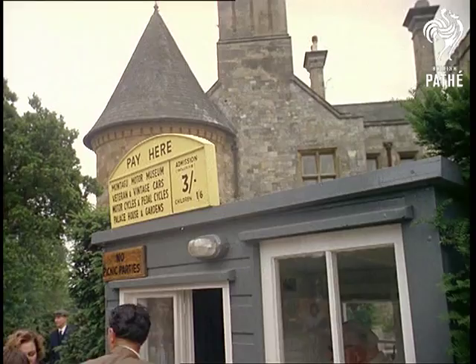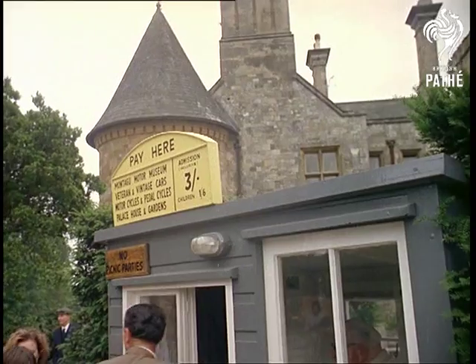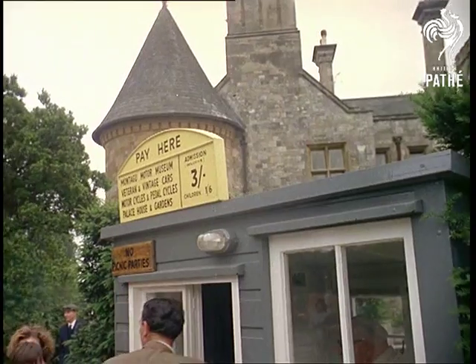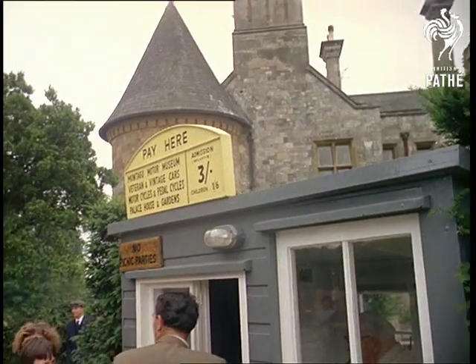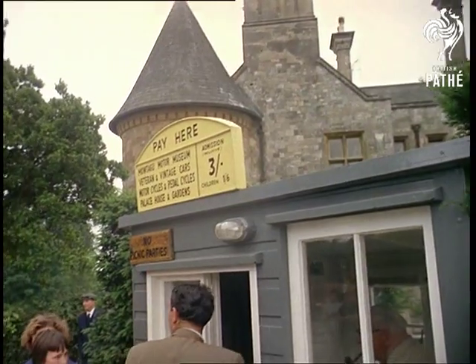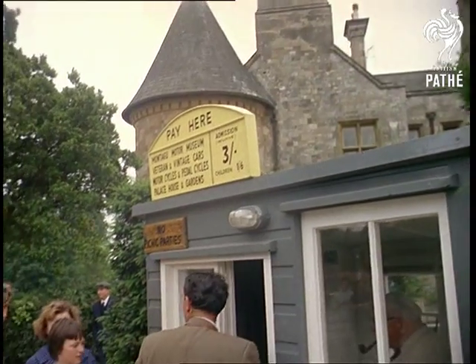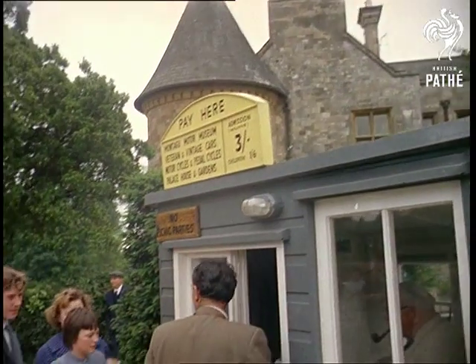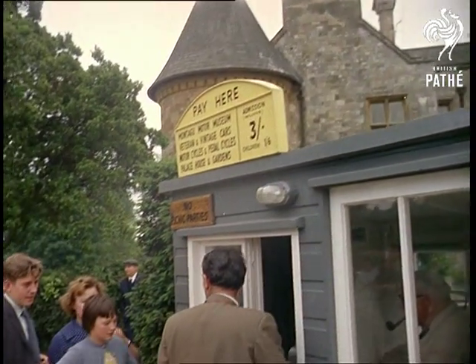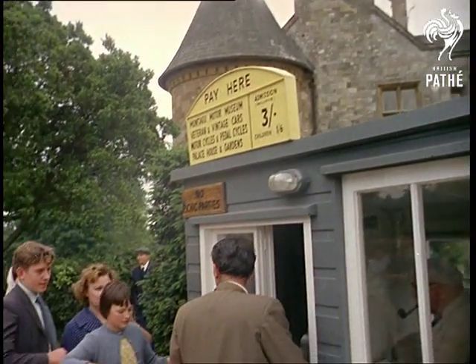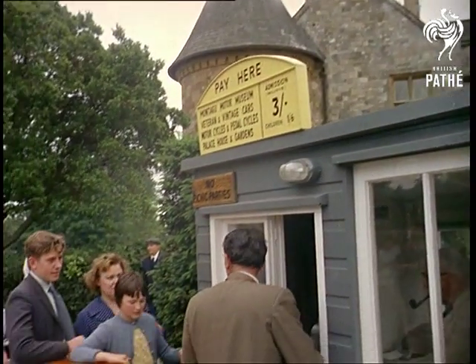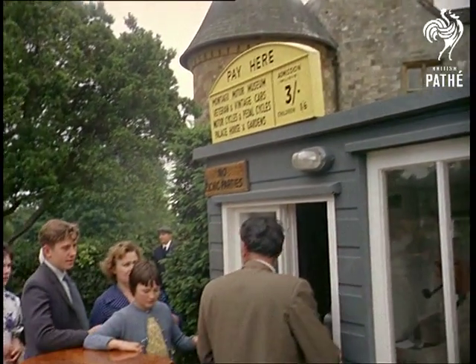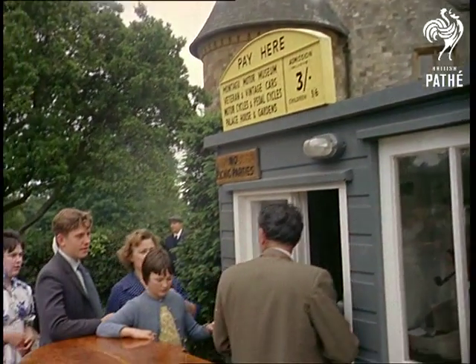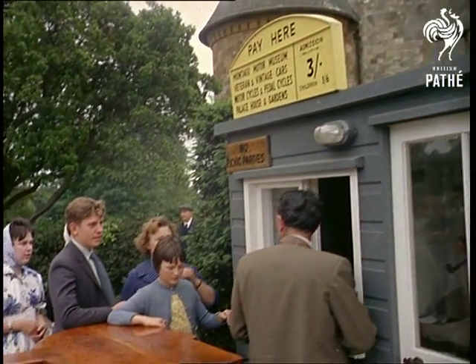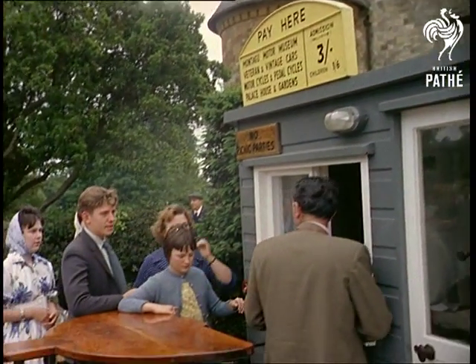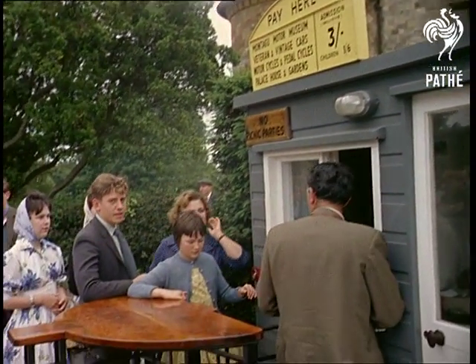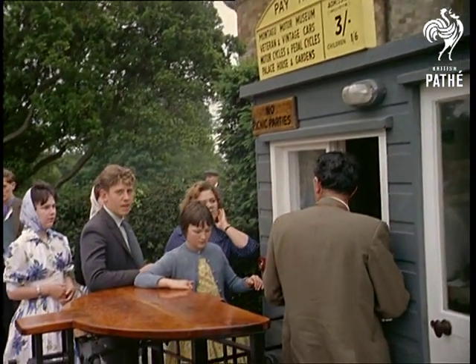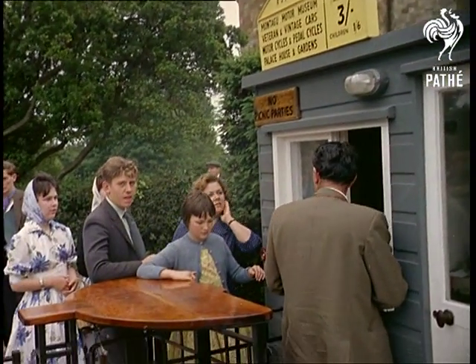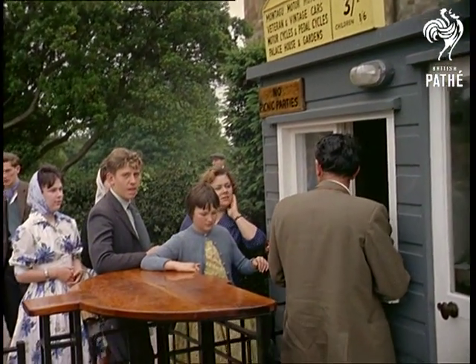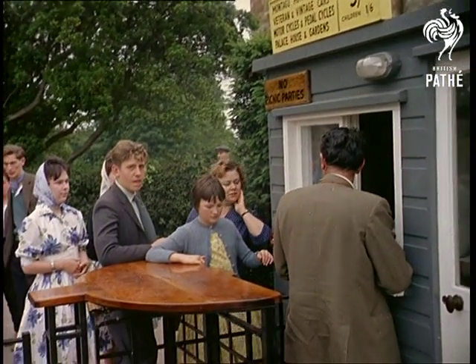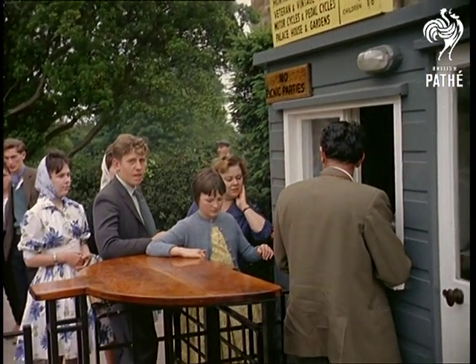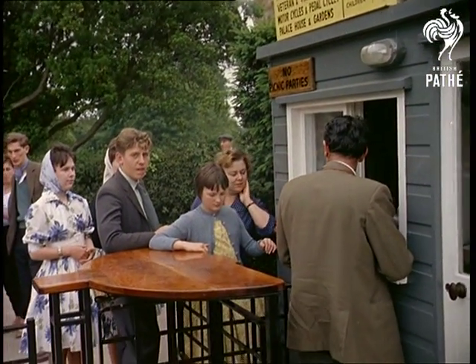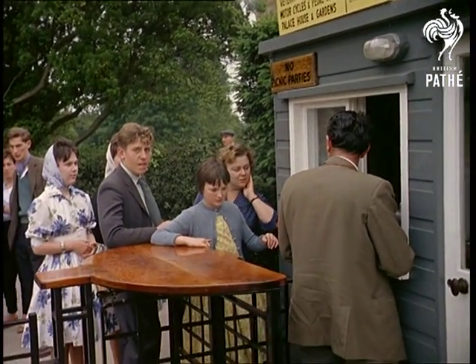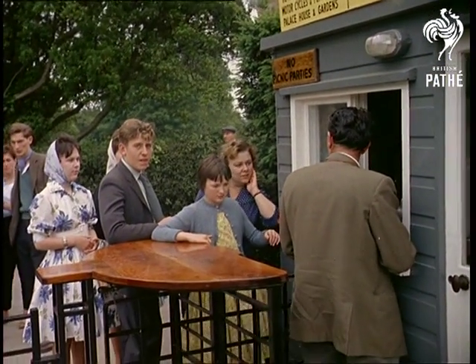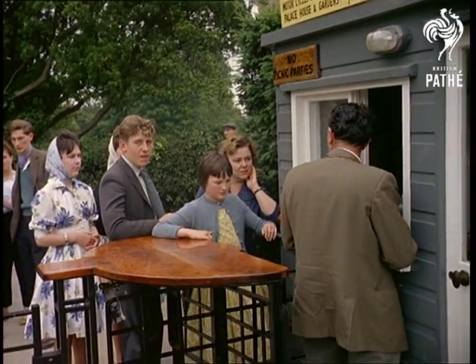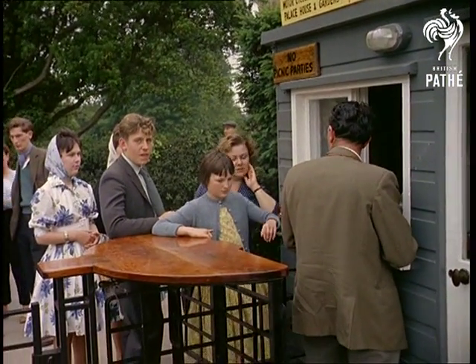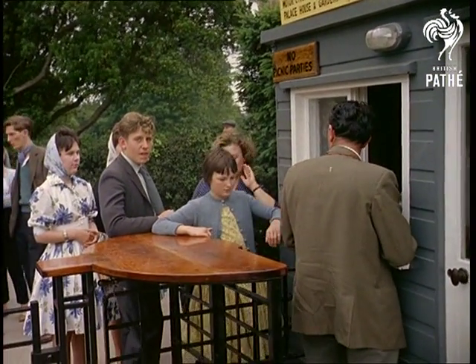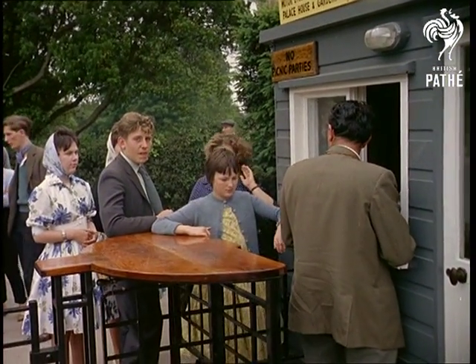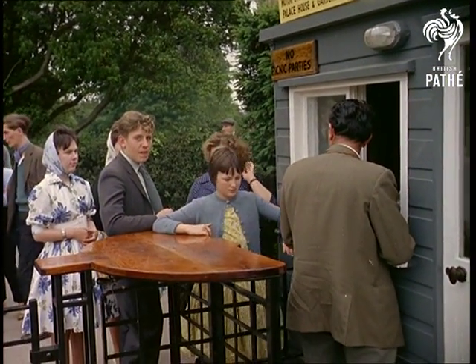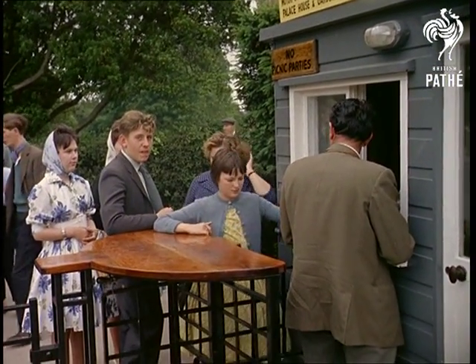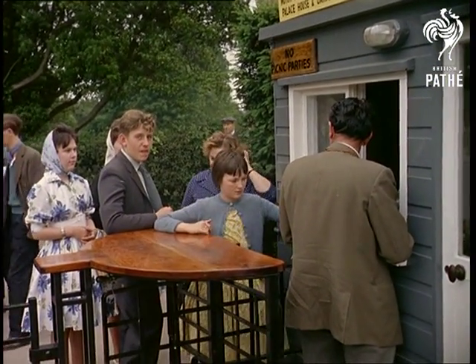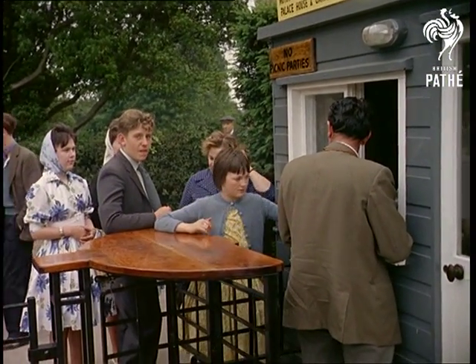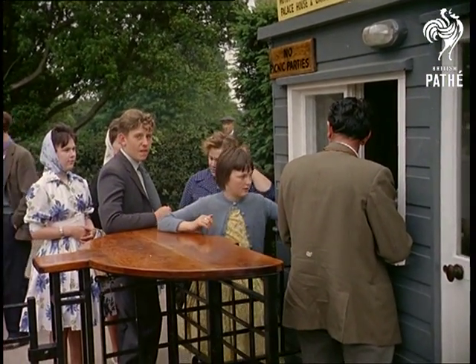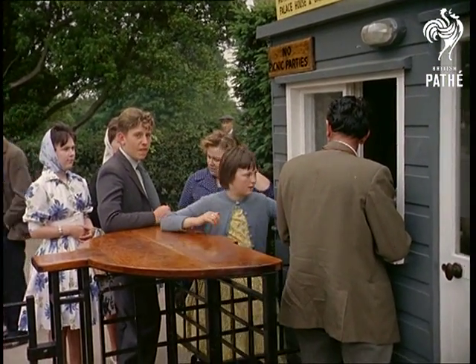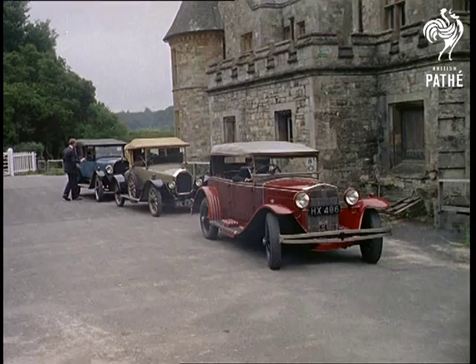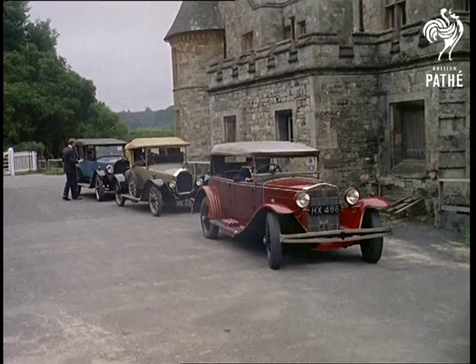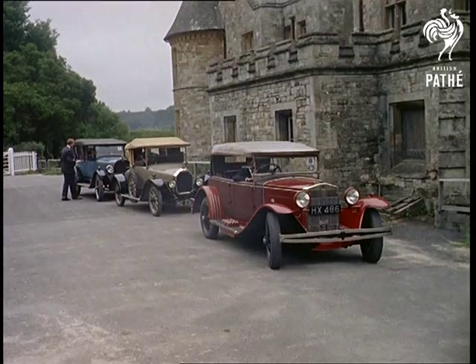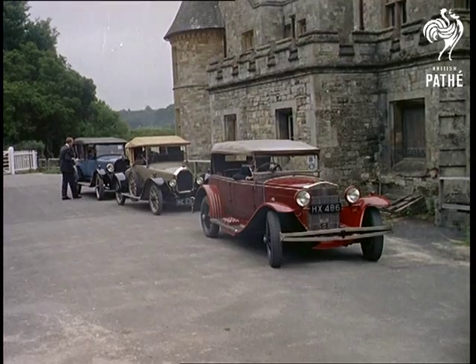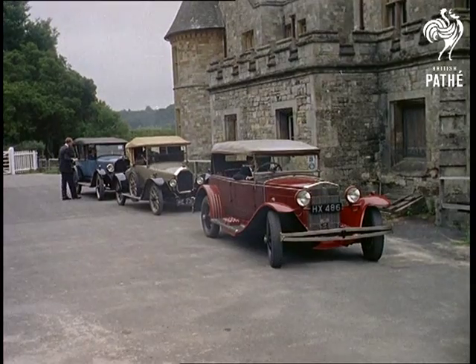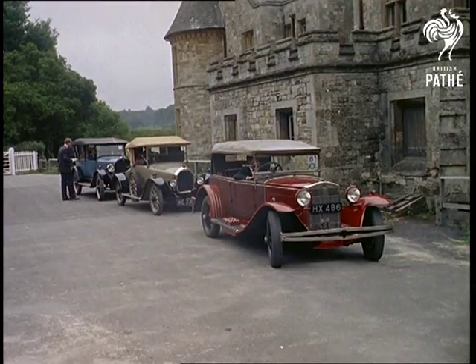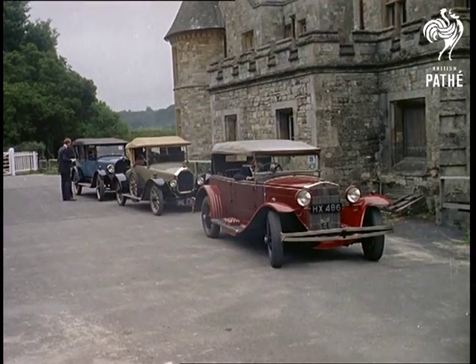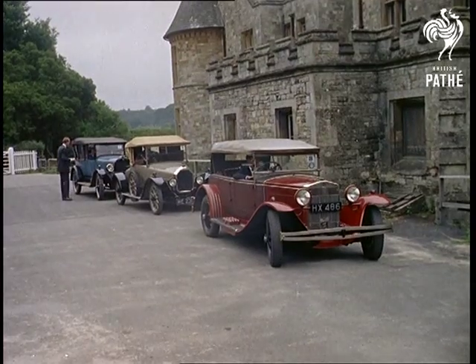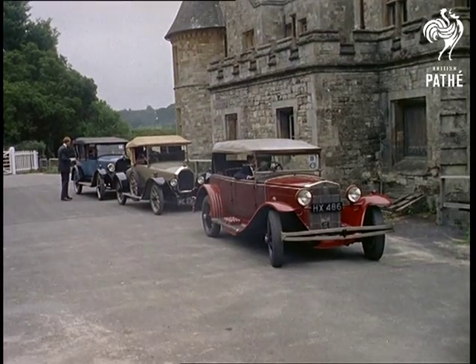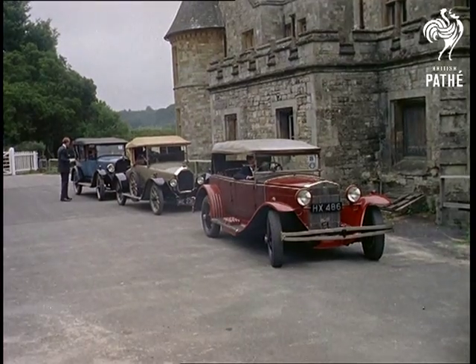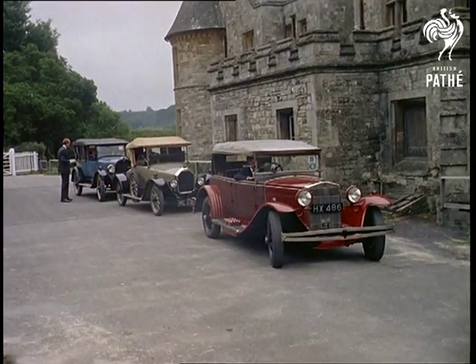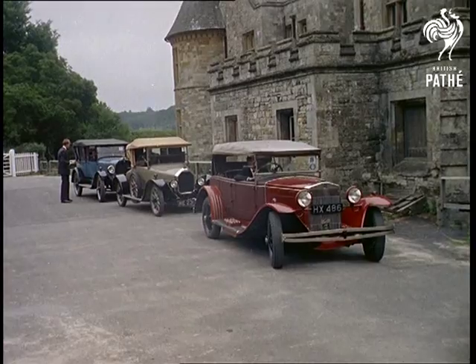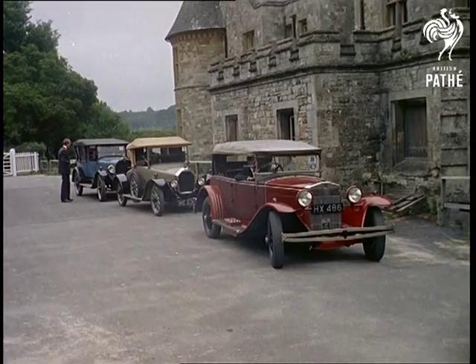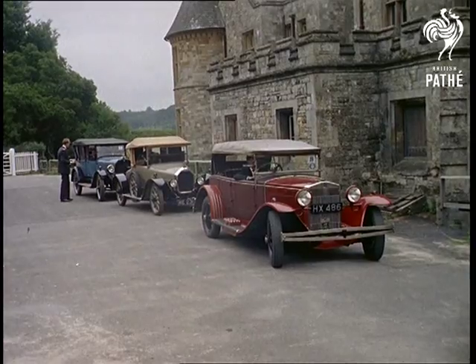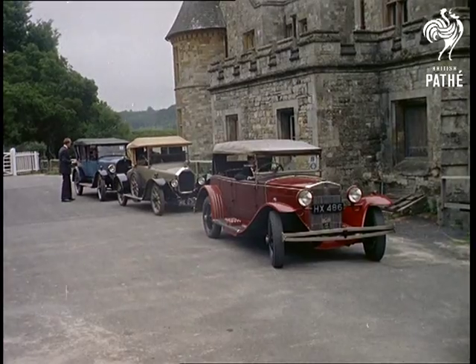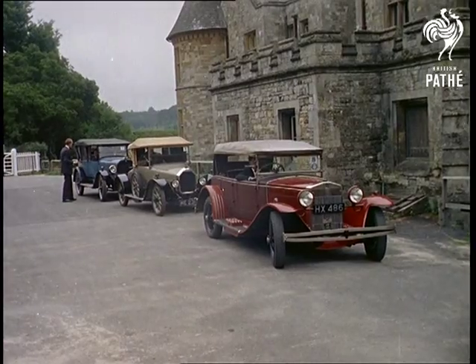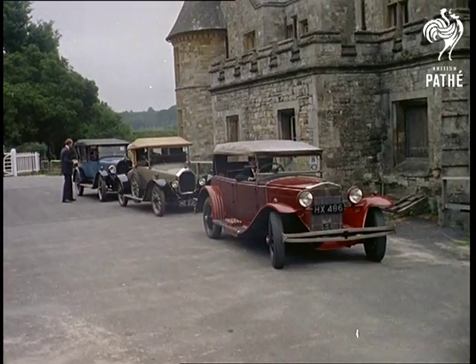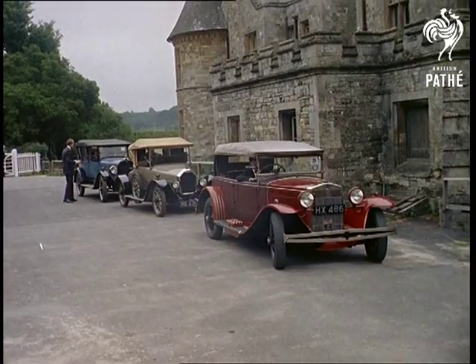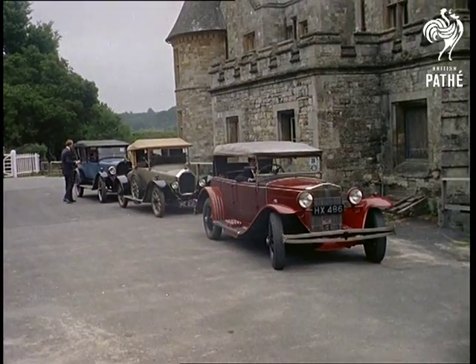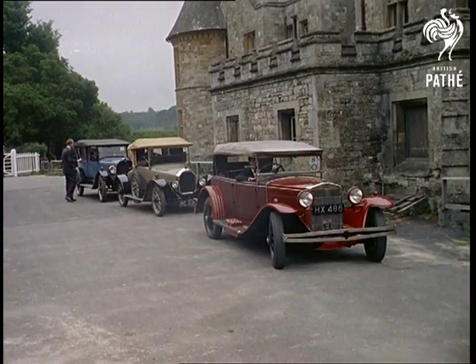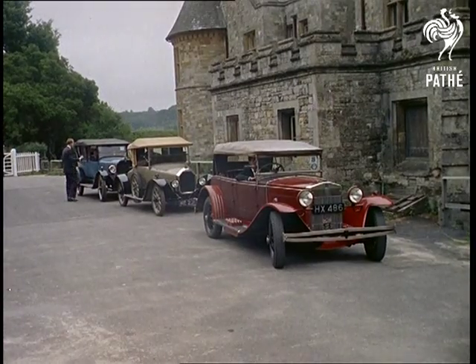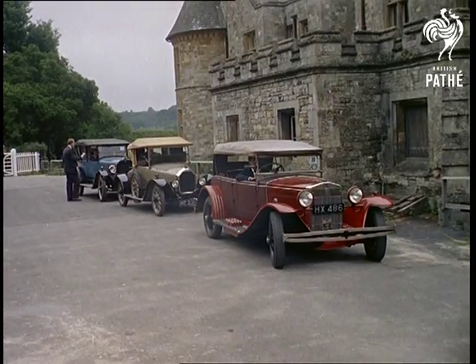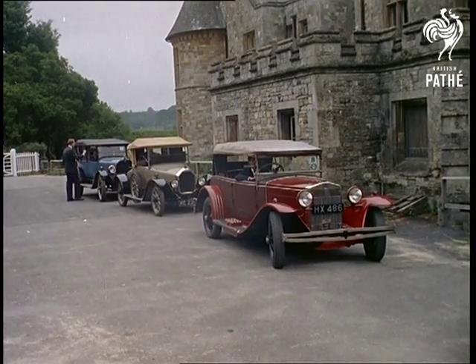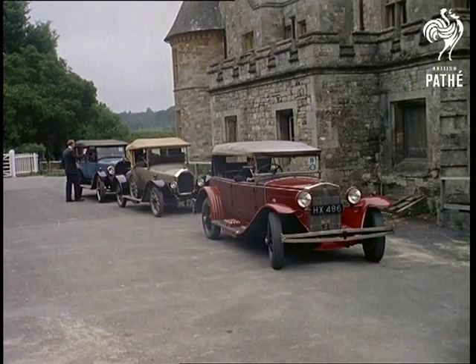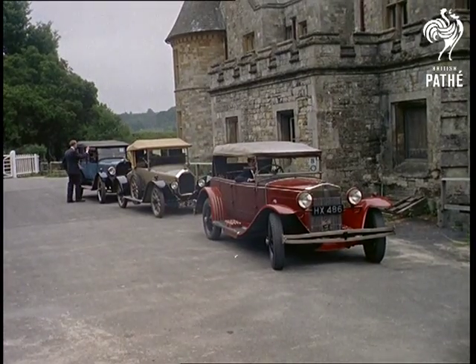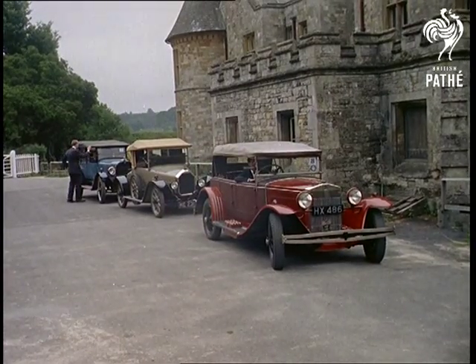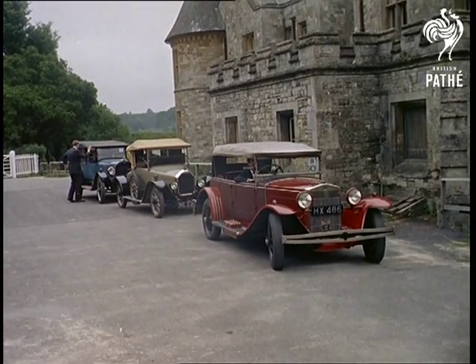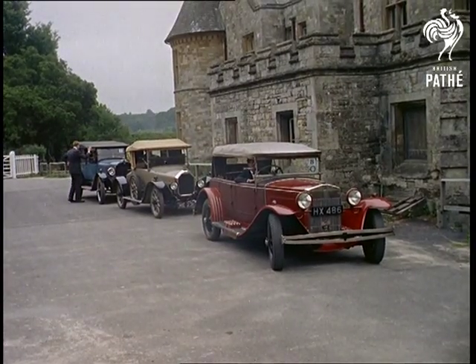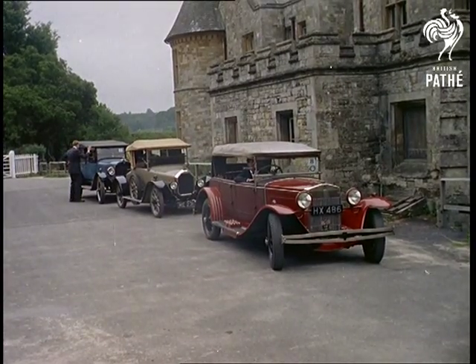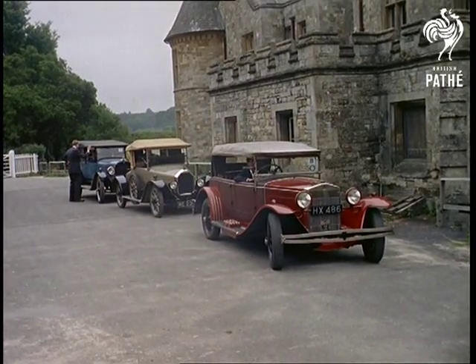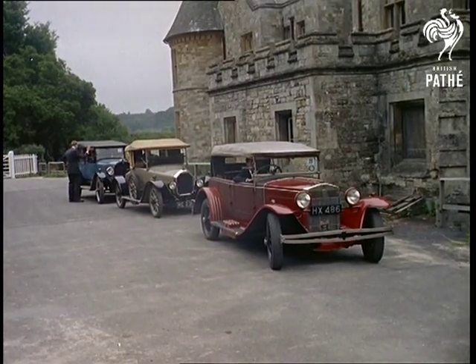Here we burst with a bang into modern times — or nearly modern times. We're entering the miracle age of motorcars. By Genevieve, we are.